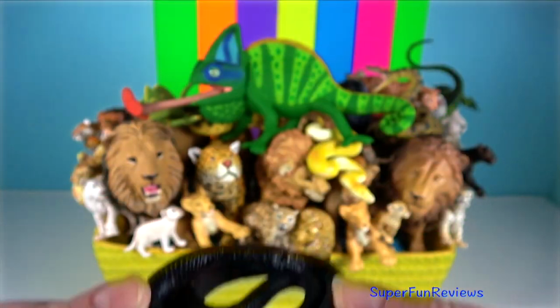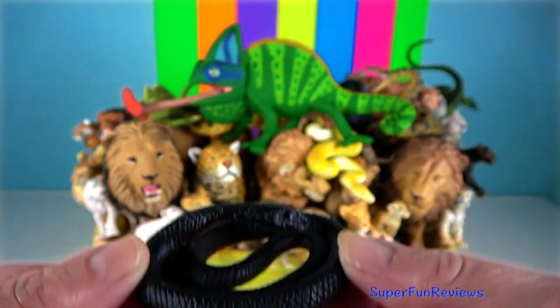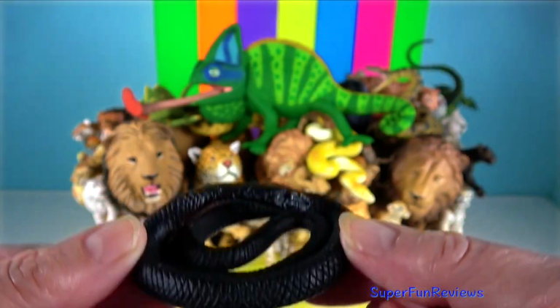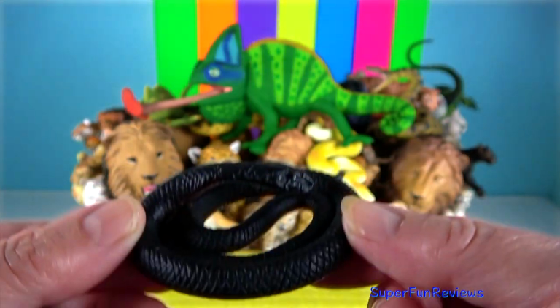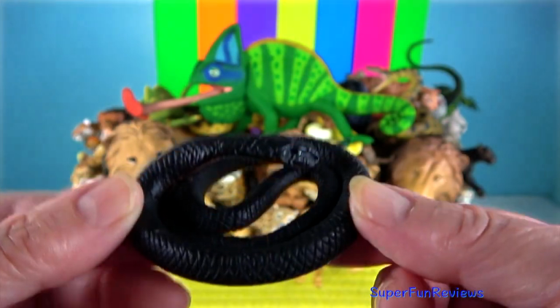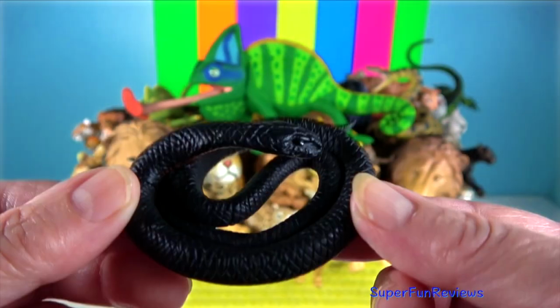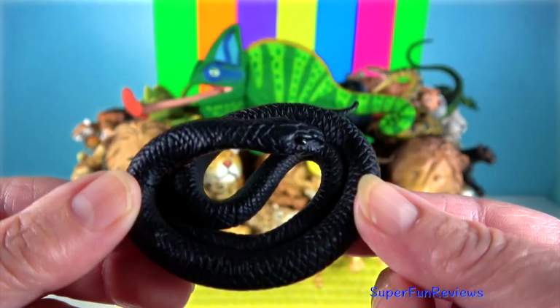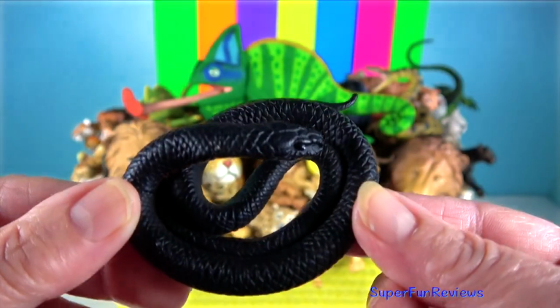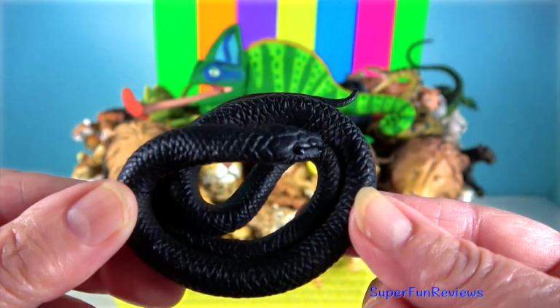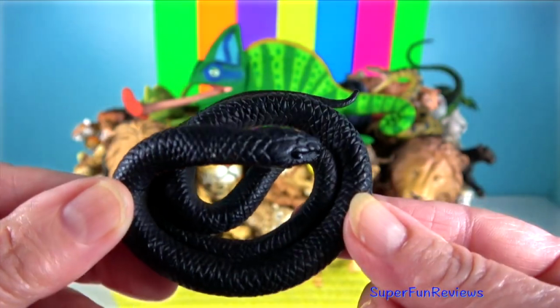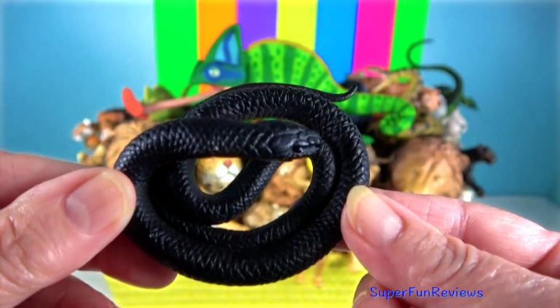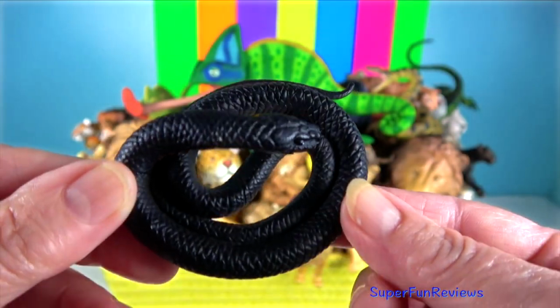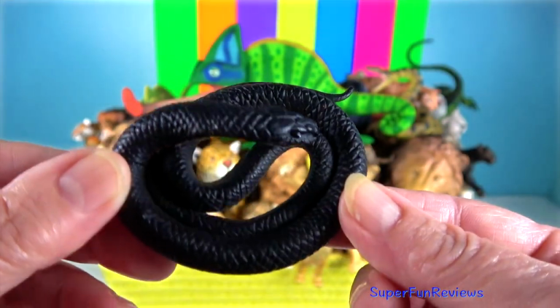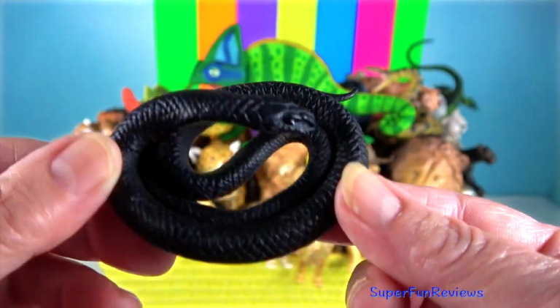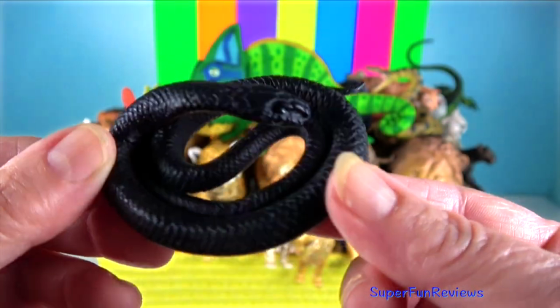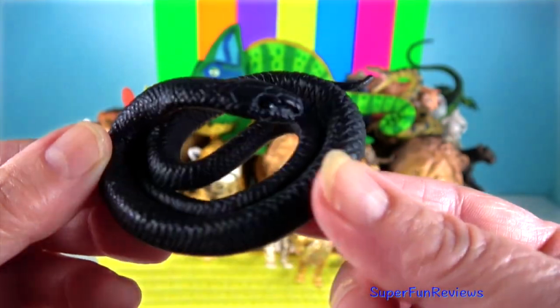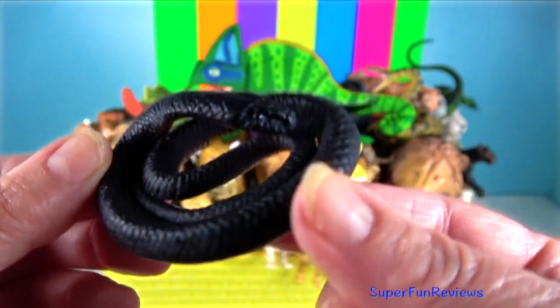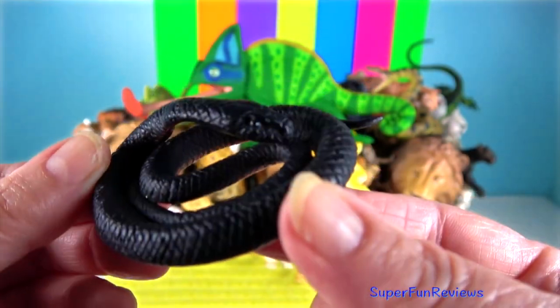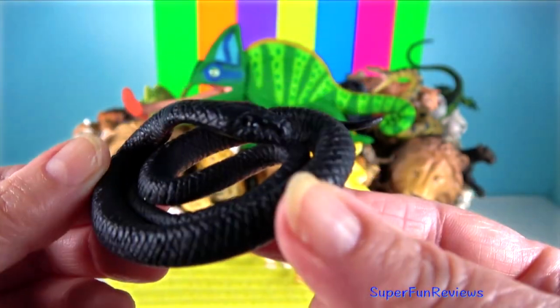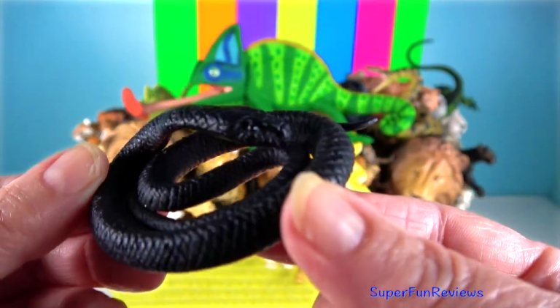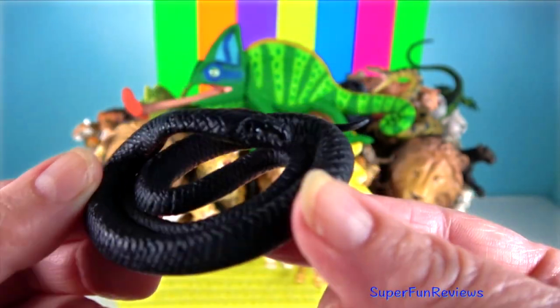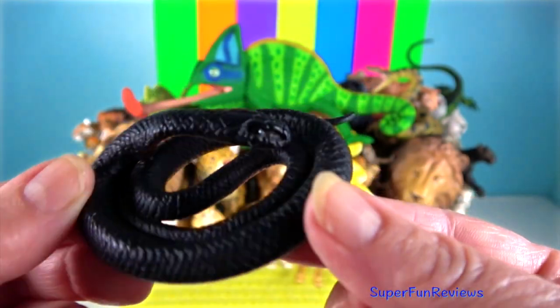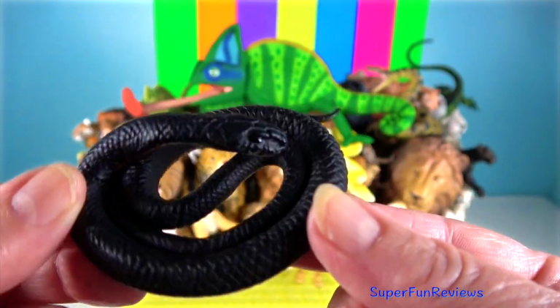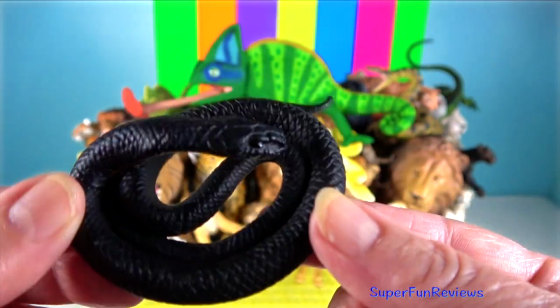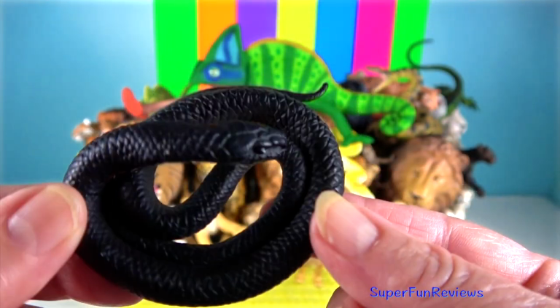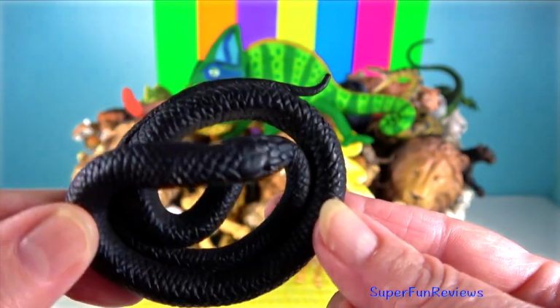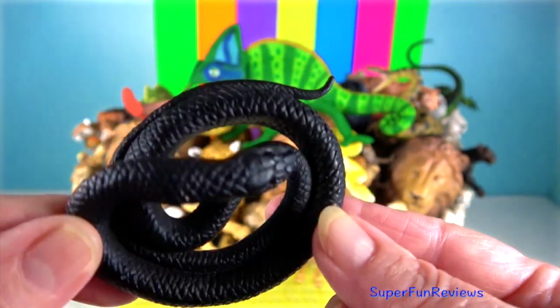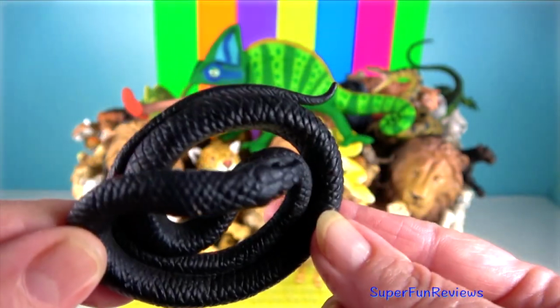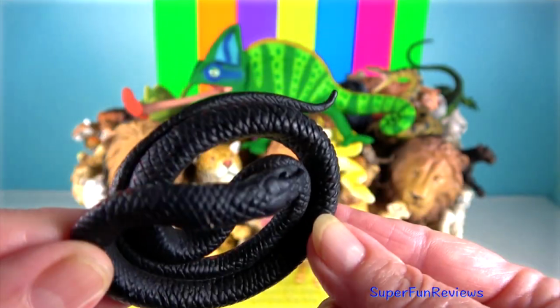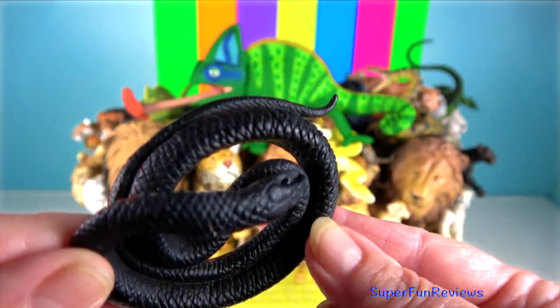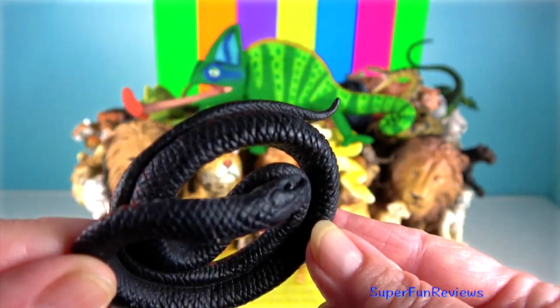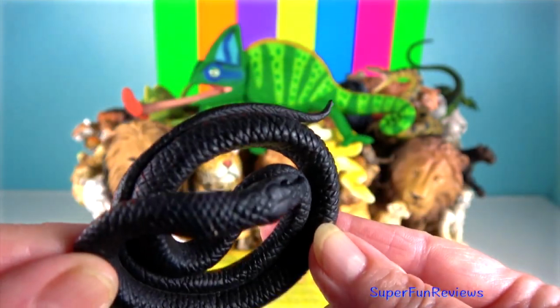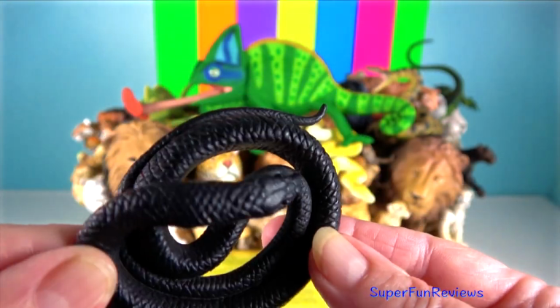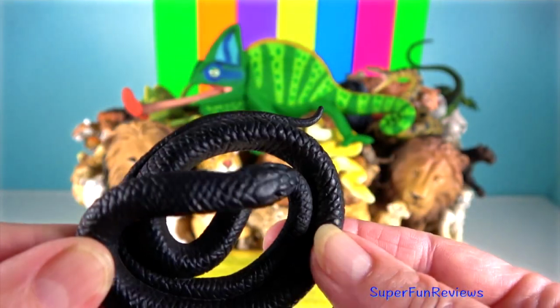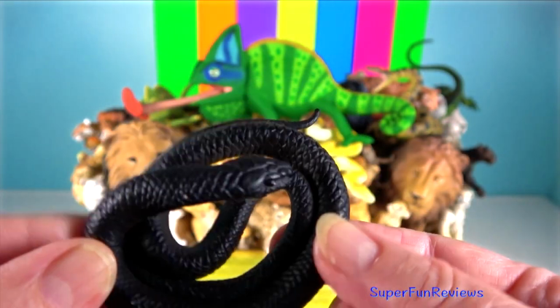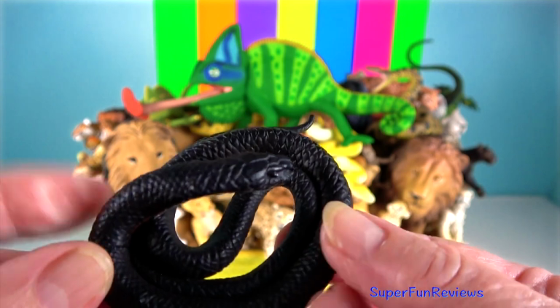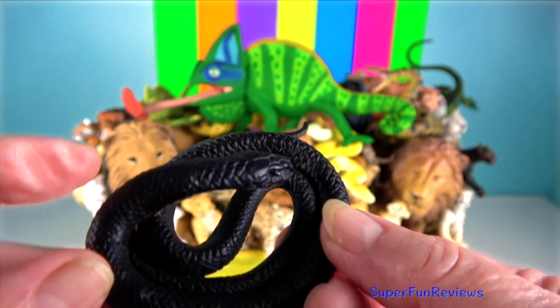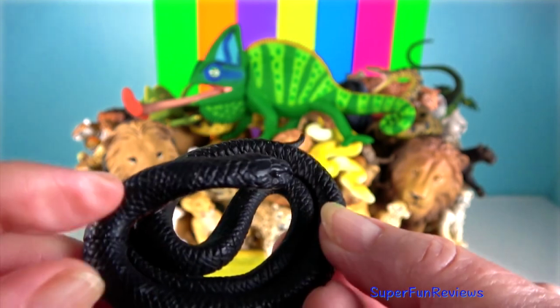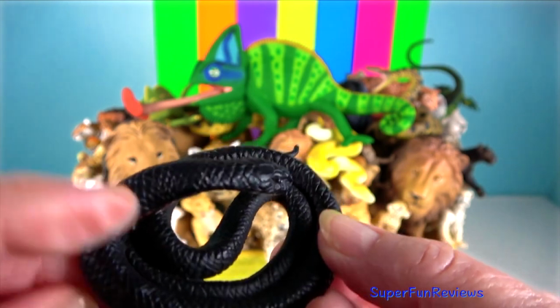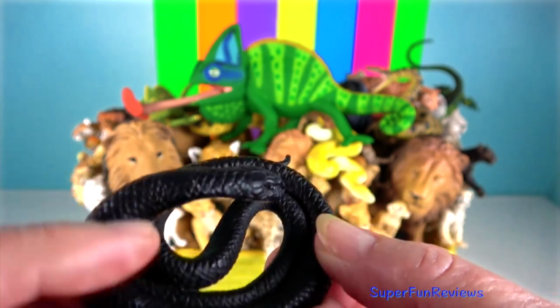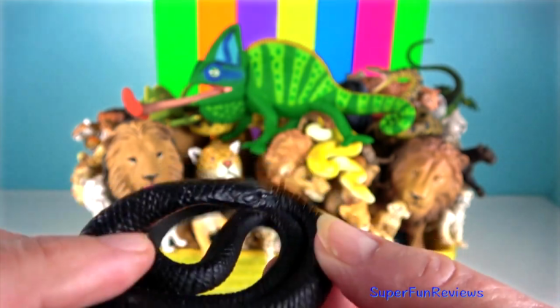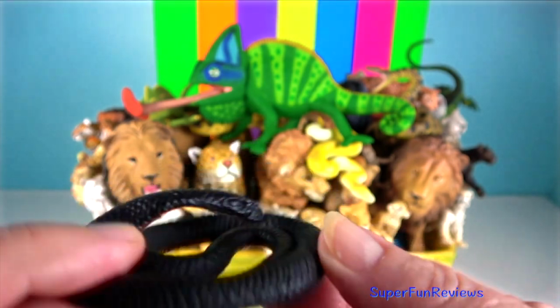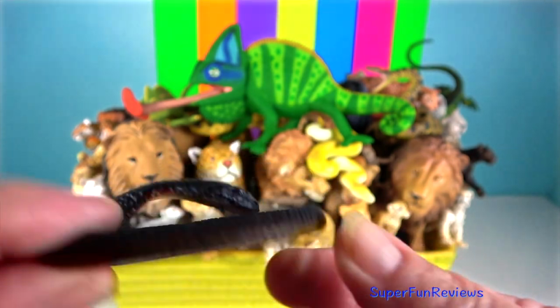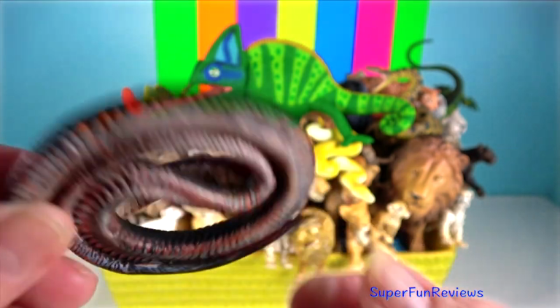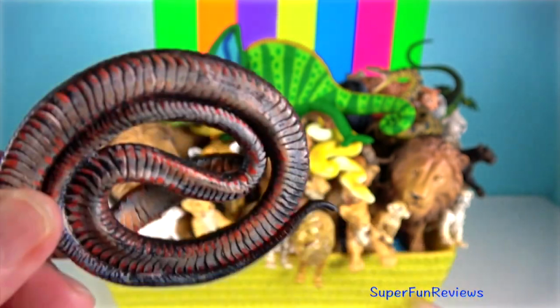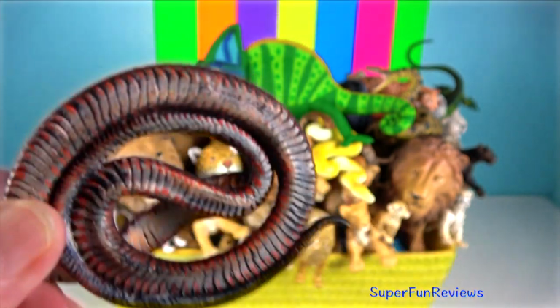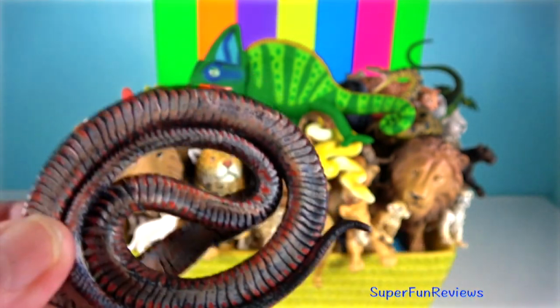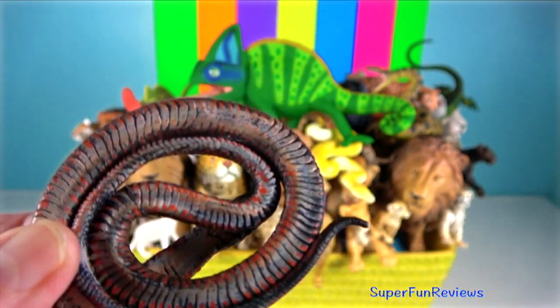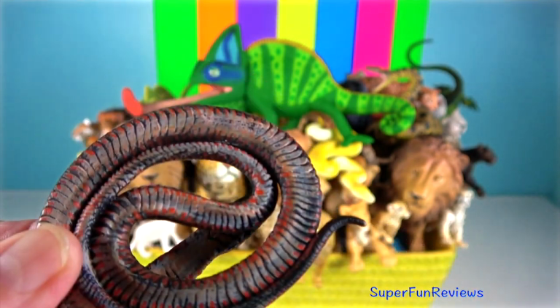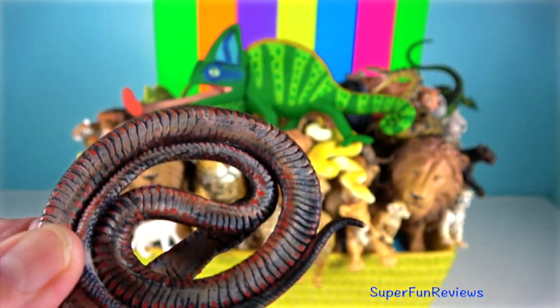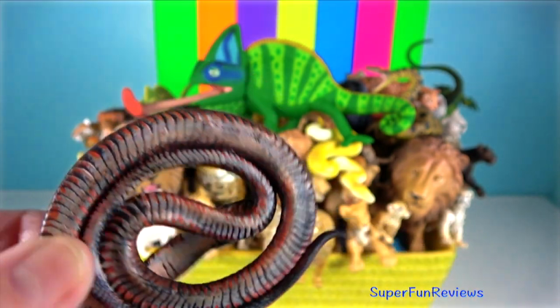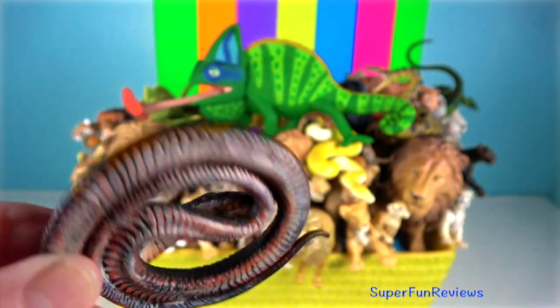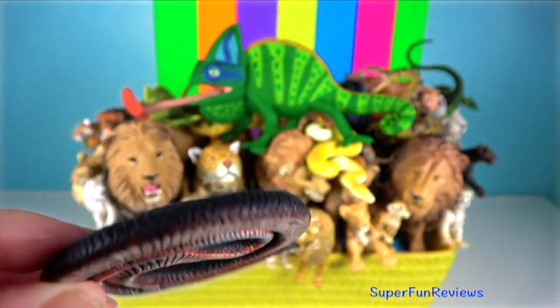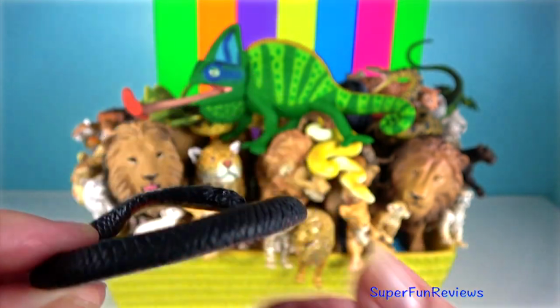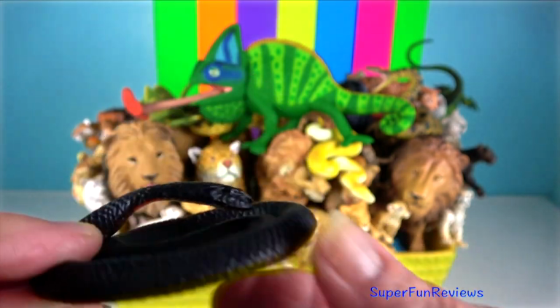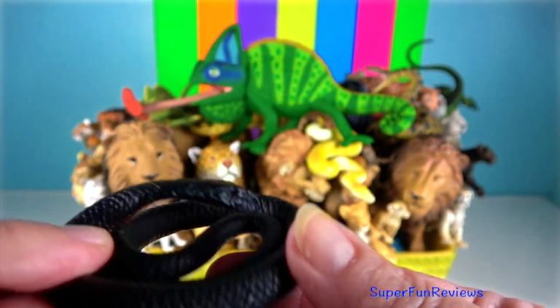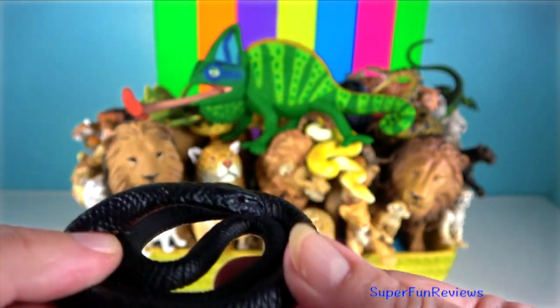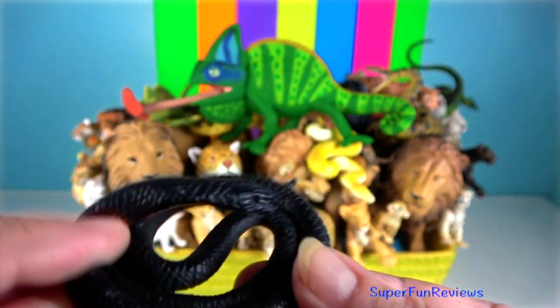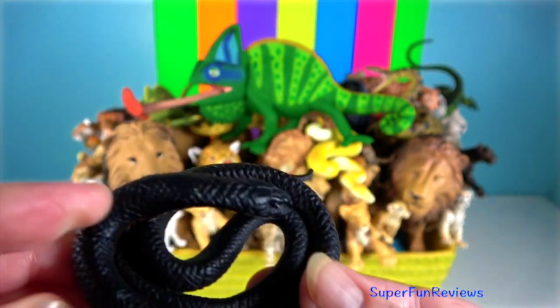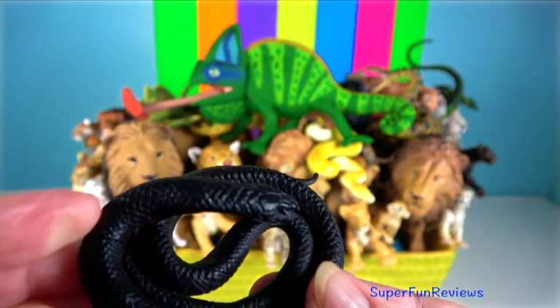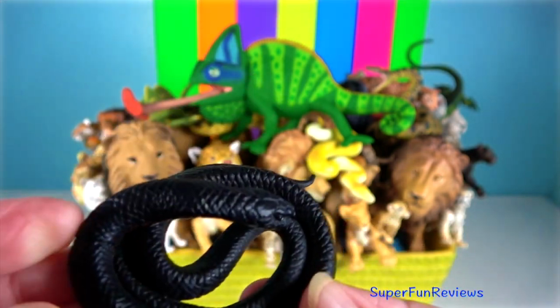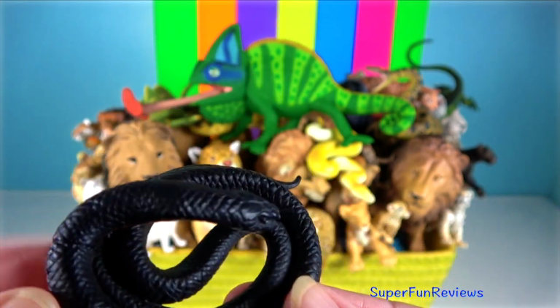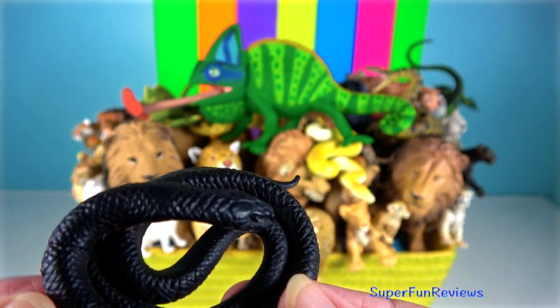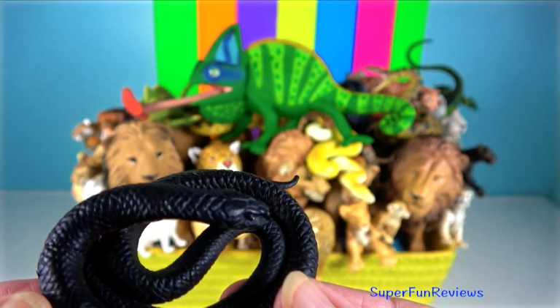Red-bellied Black Snake. These venomous snakes are indigenous to Australia.